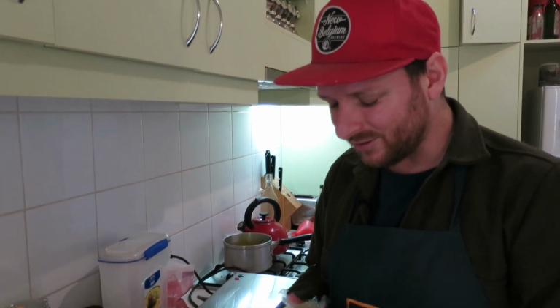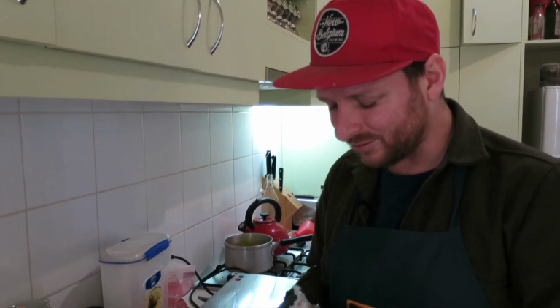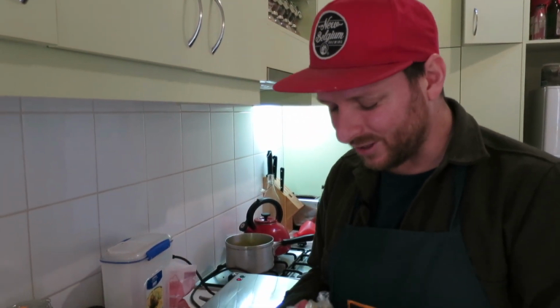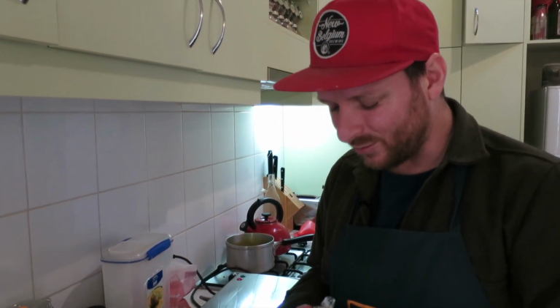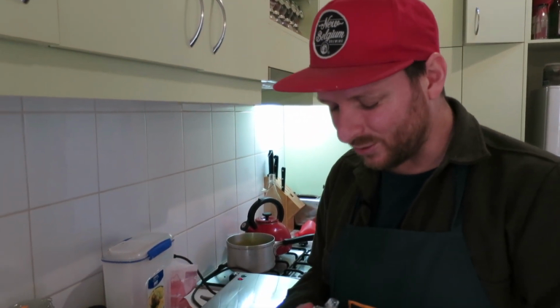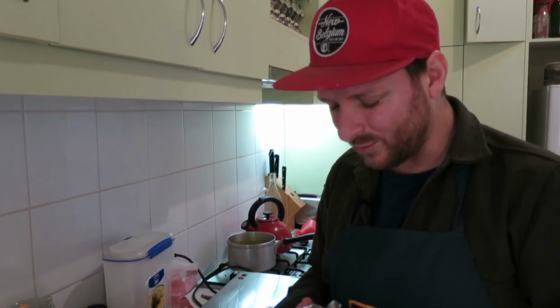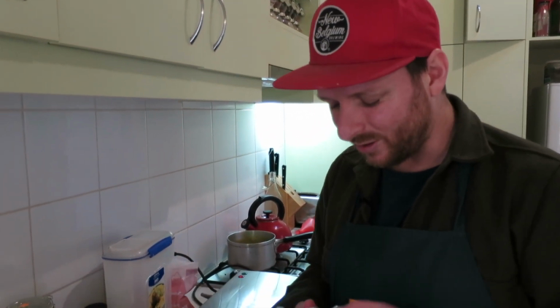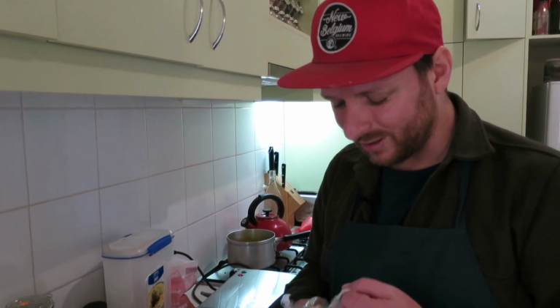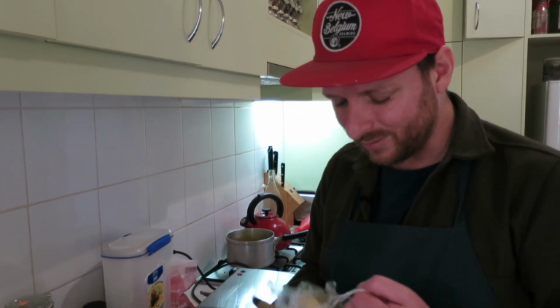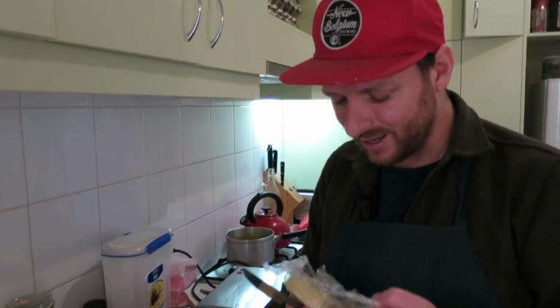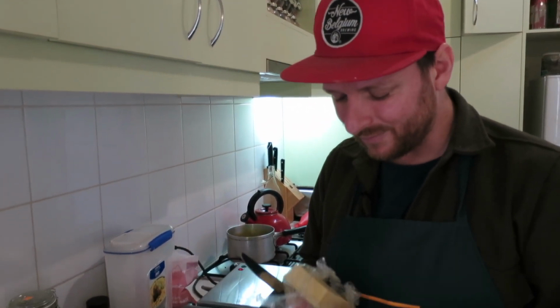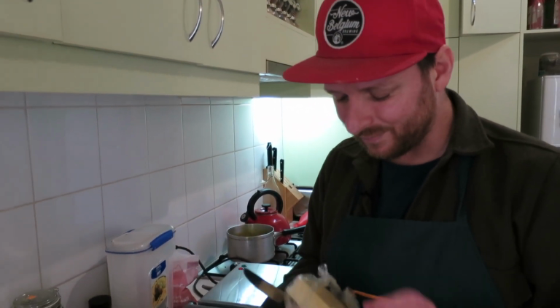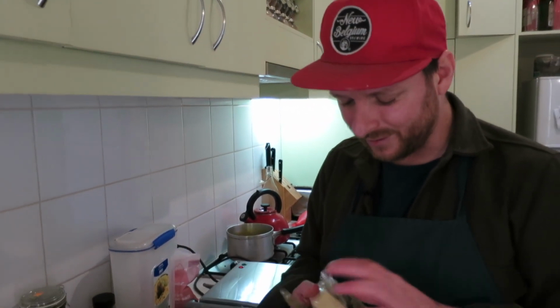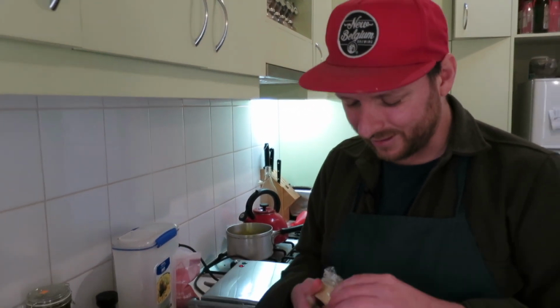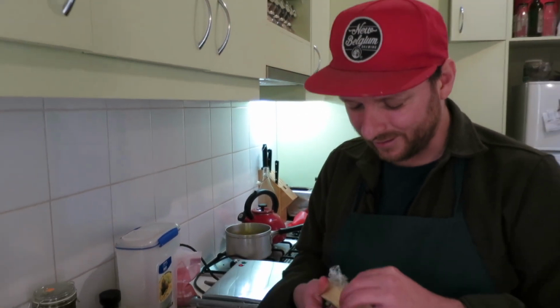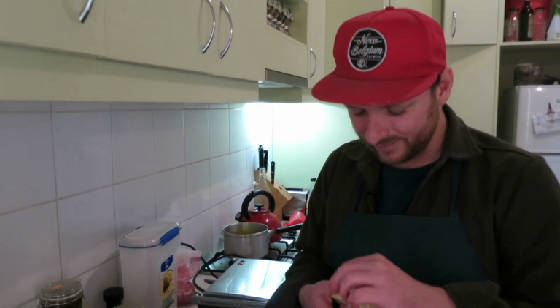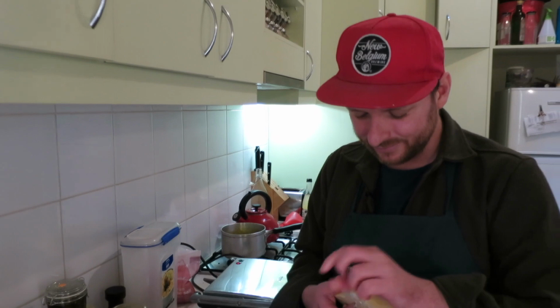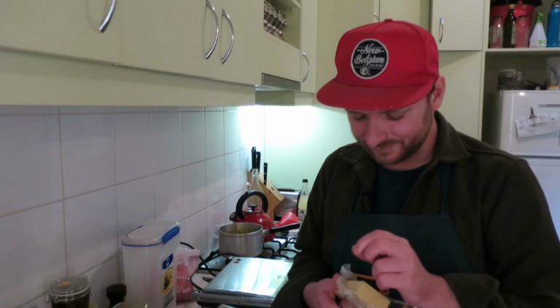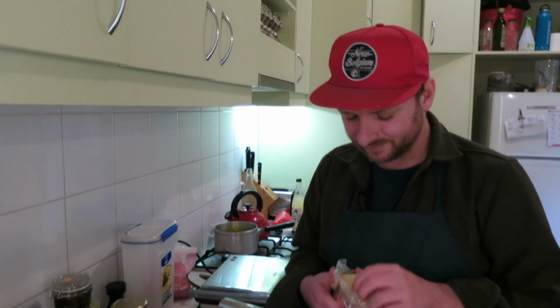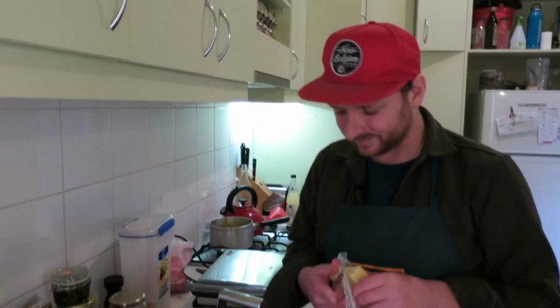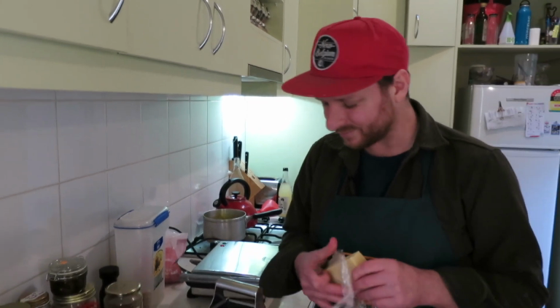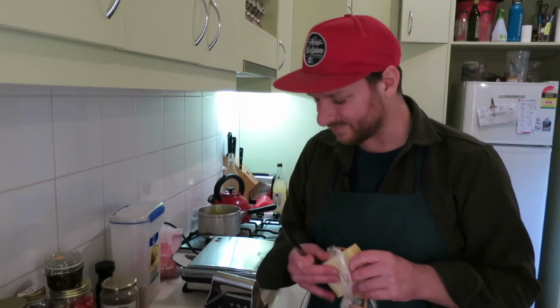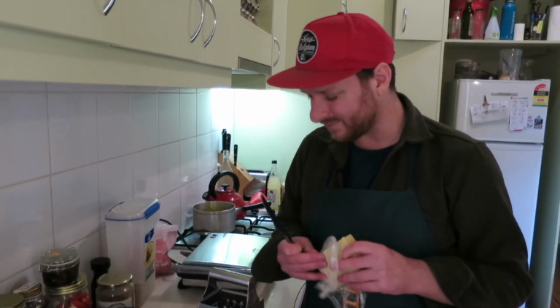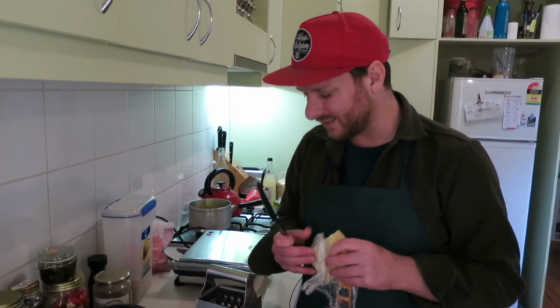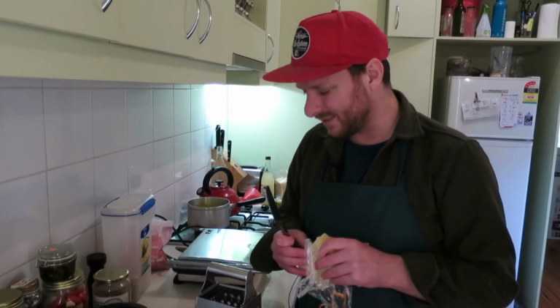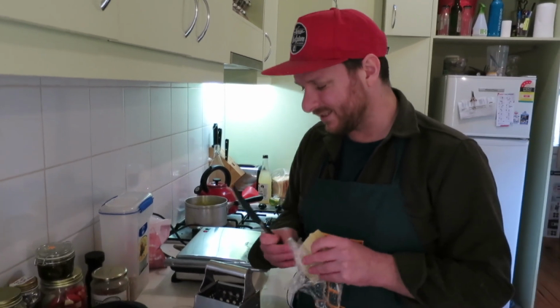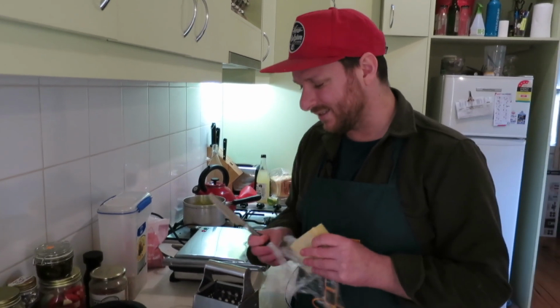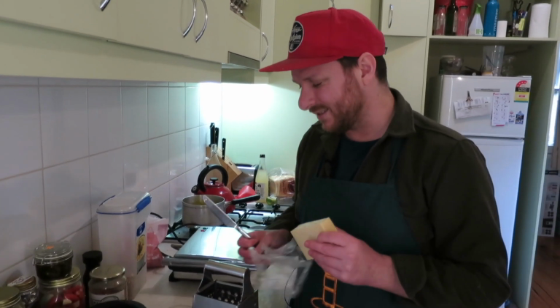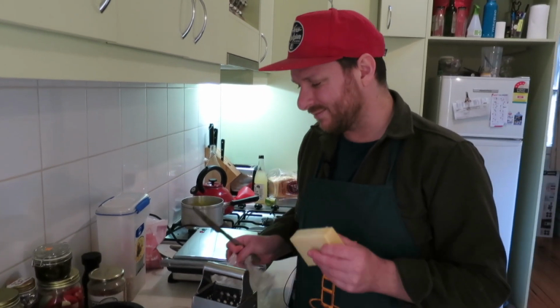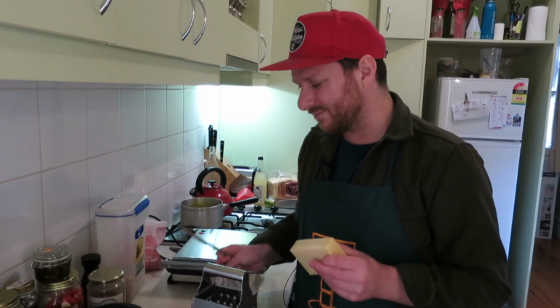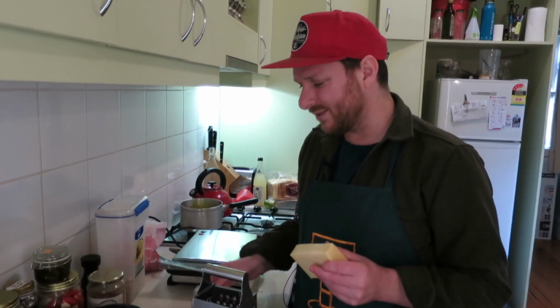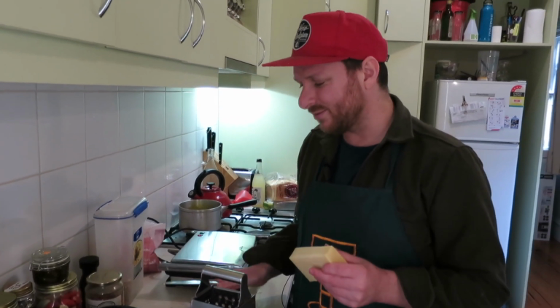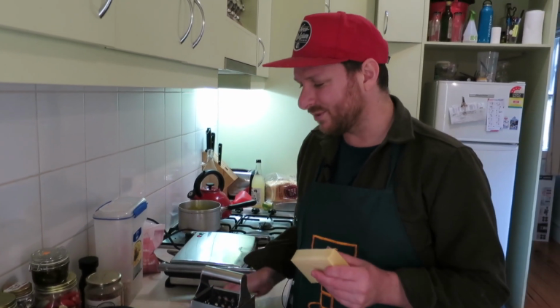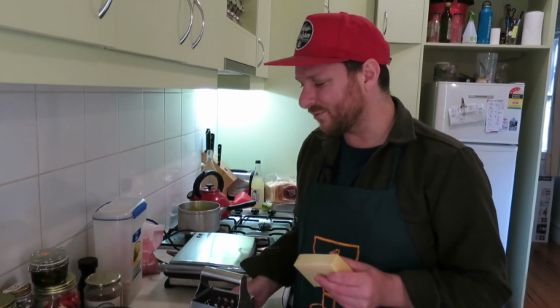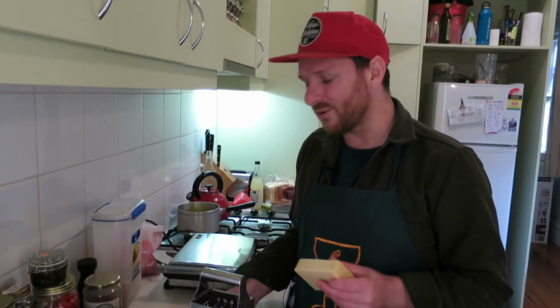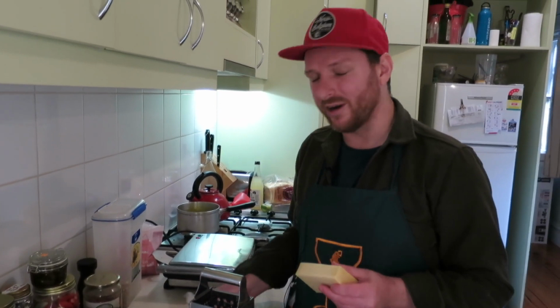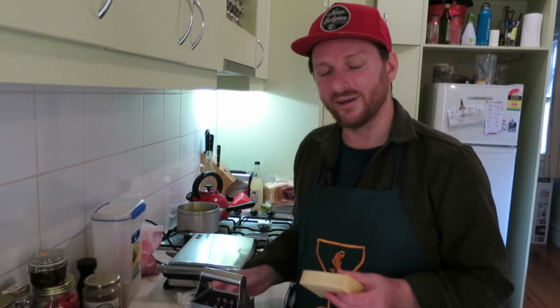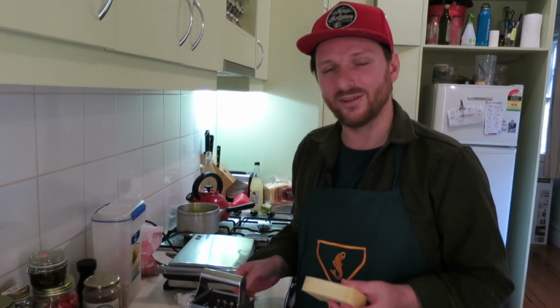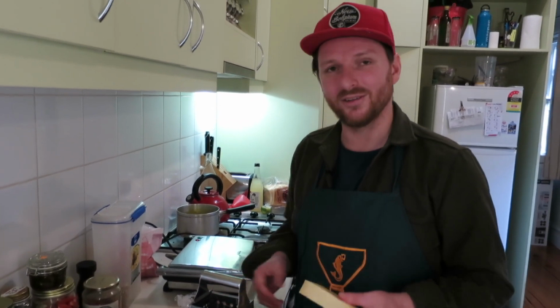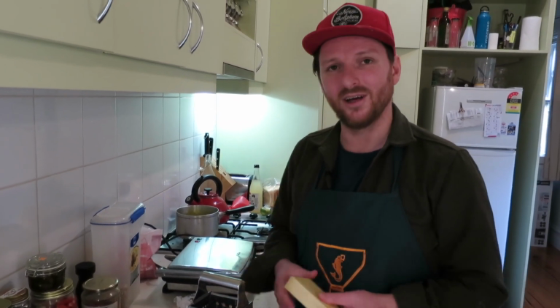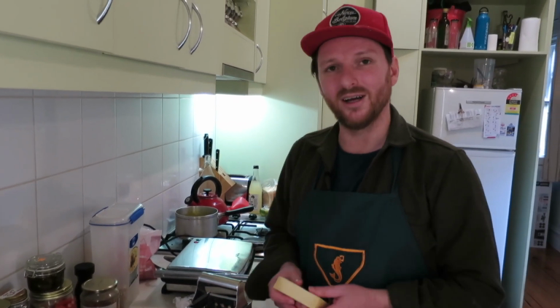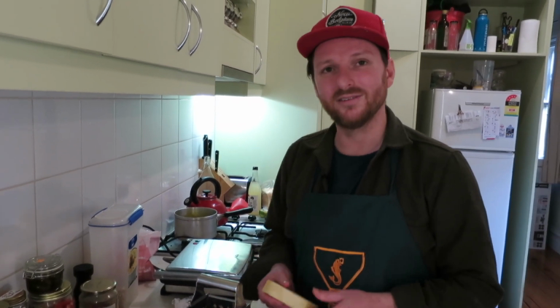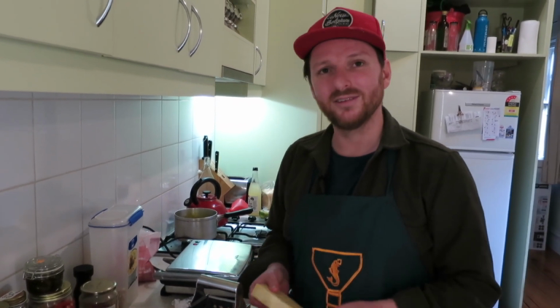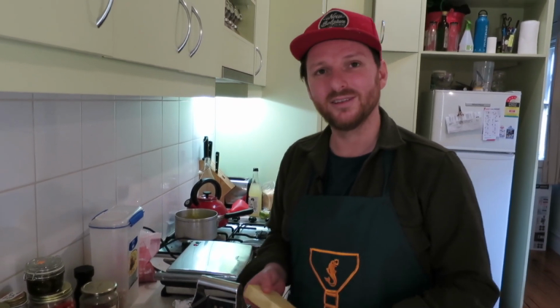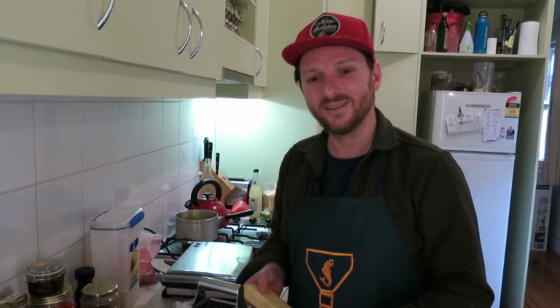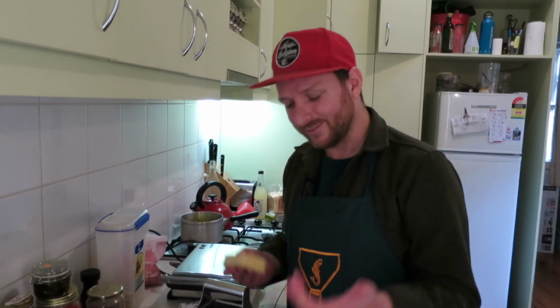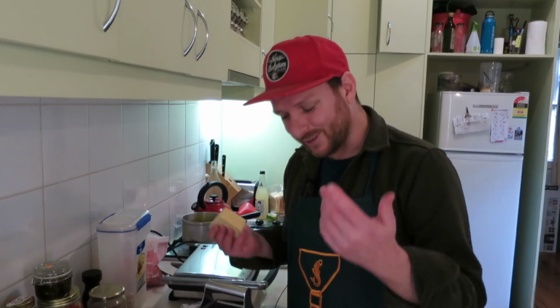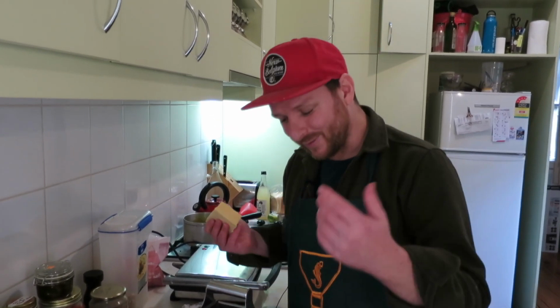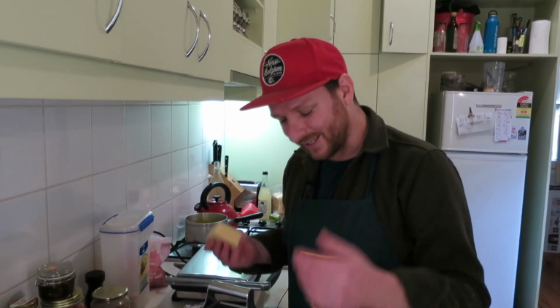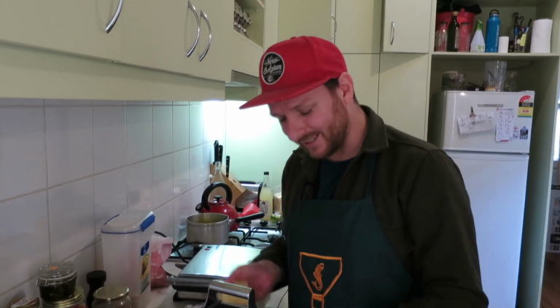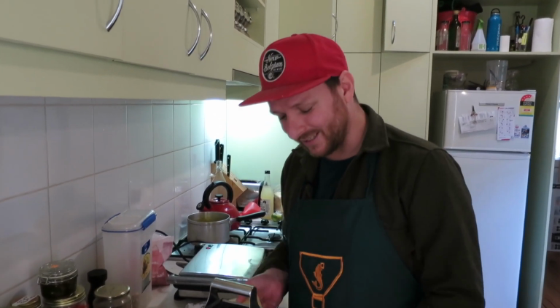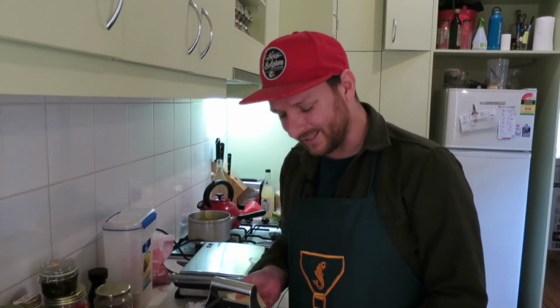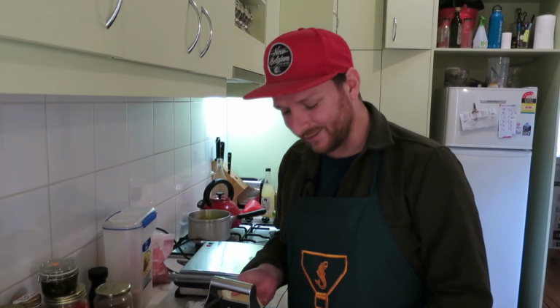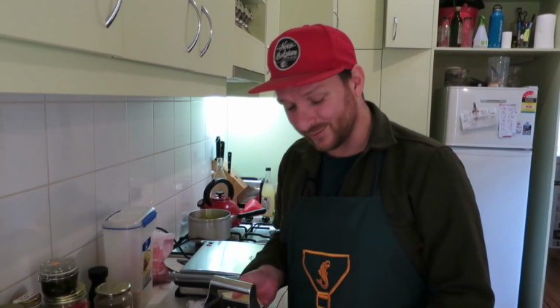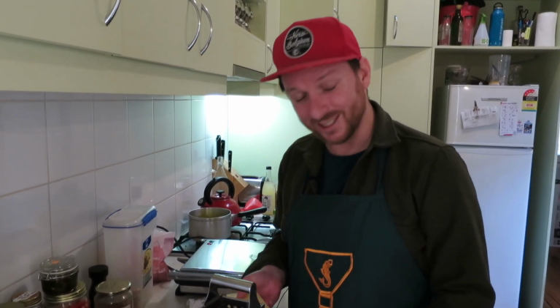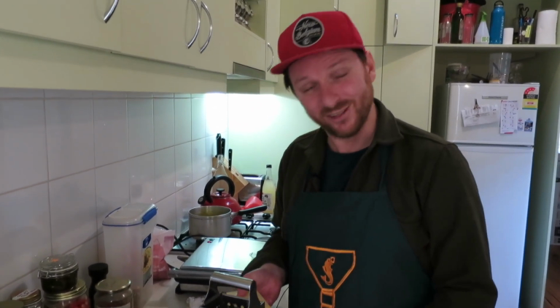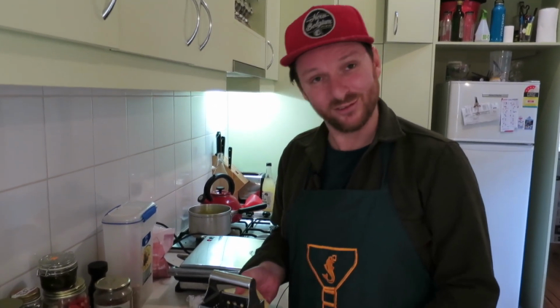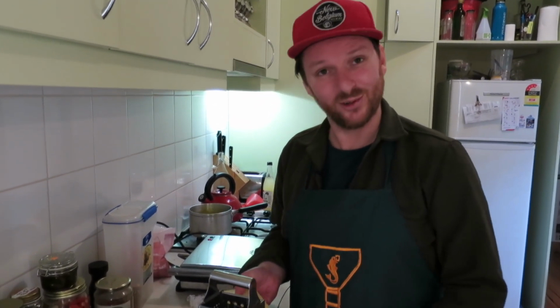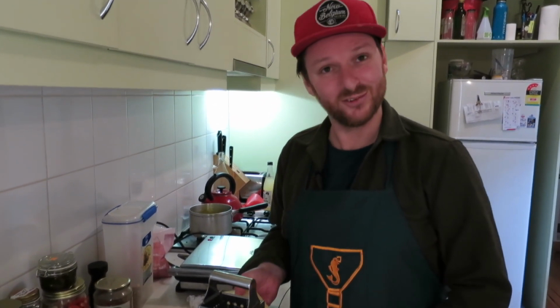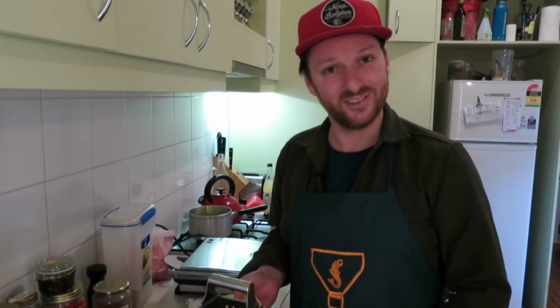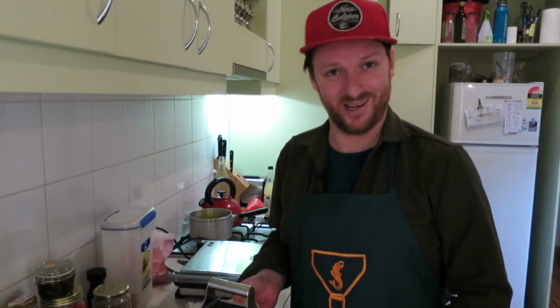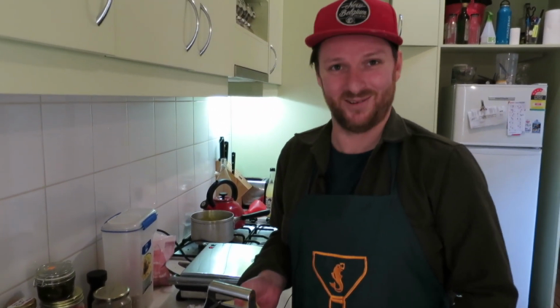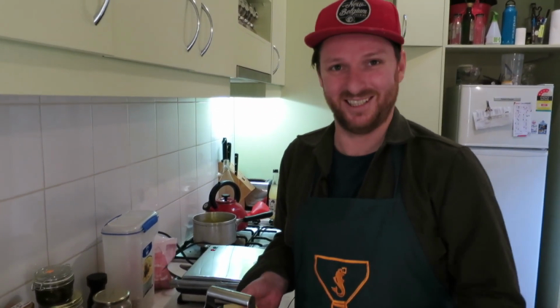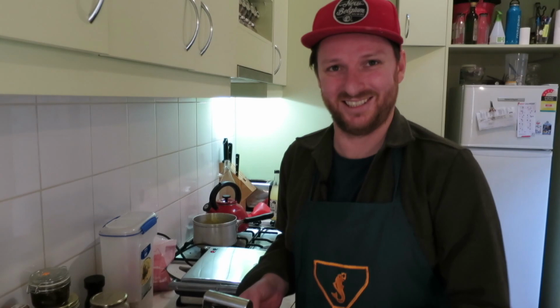If that's like what you're worrying about, get some different priorities in life. We're gonna make a grilled cheese toasted sandwich.